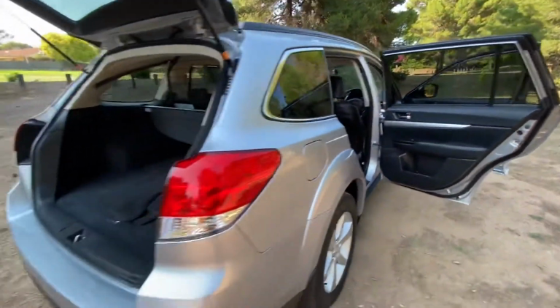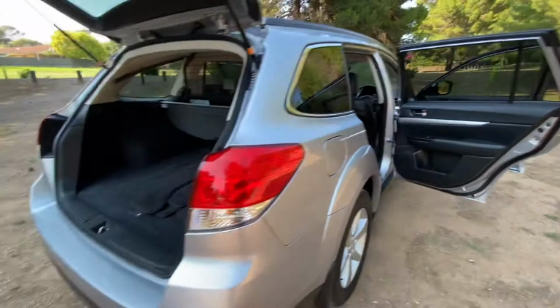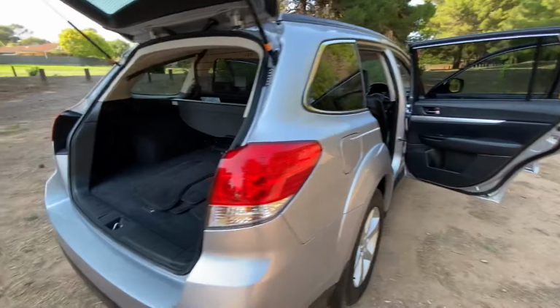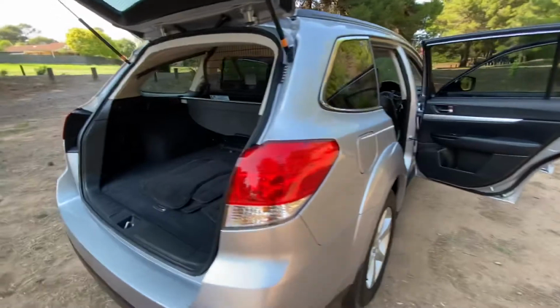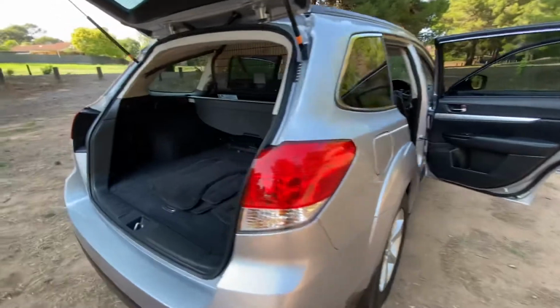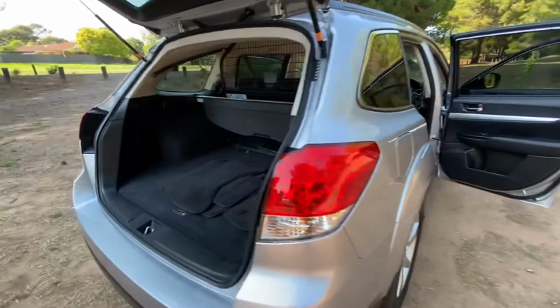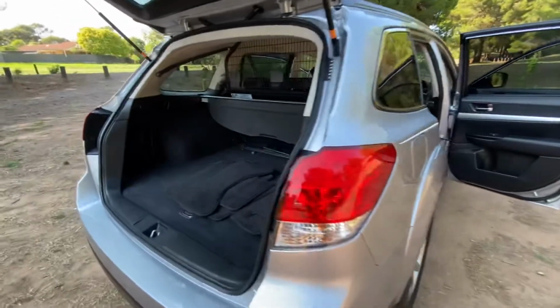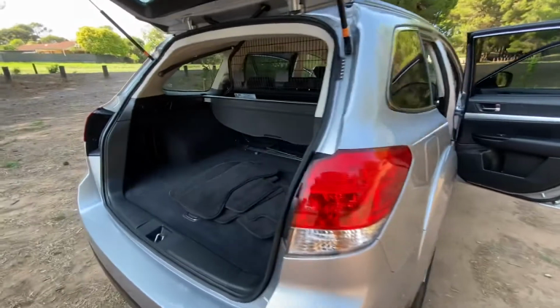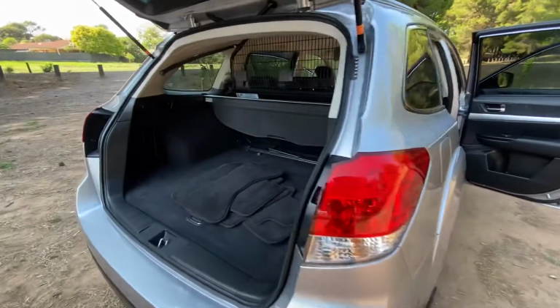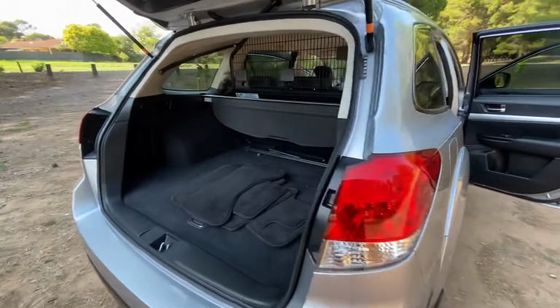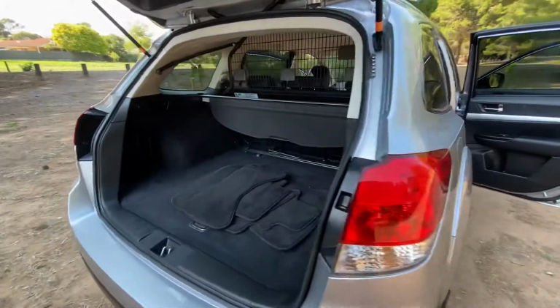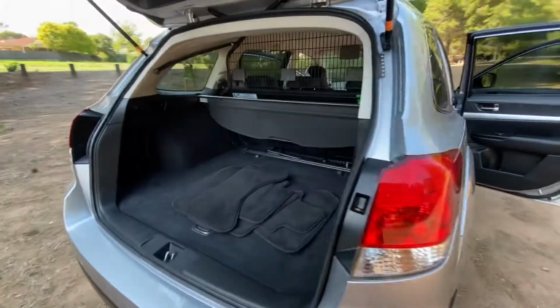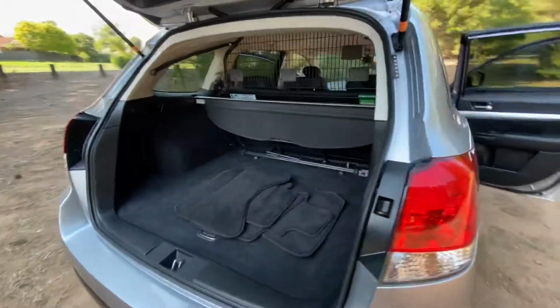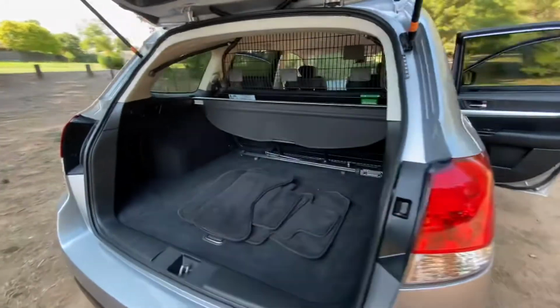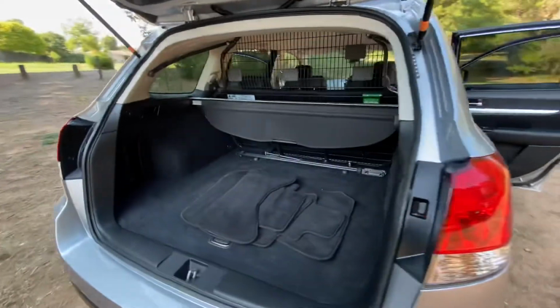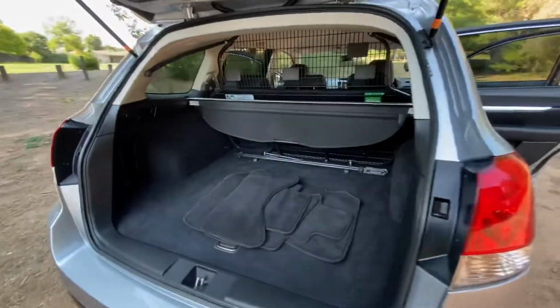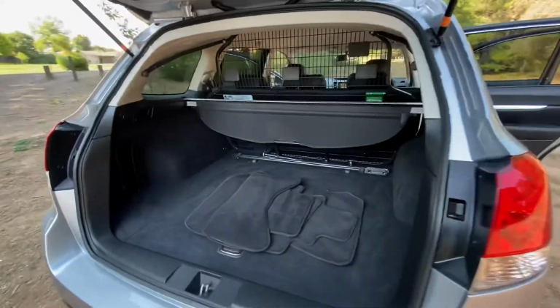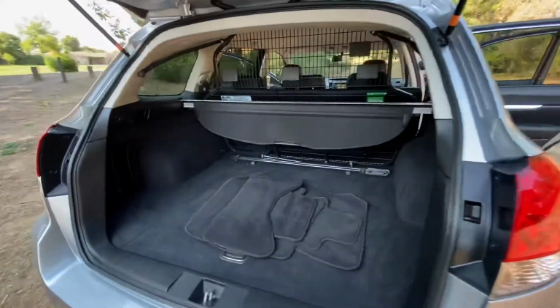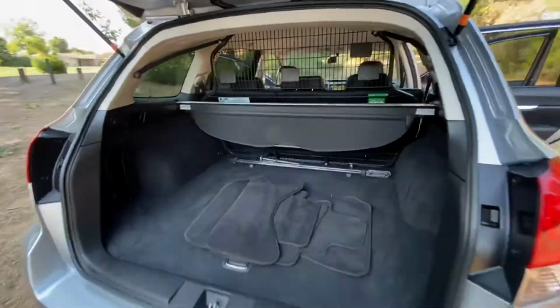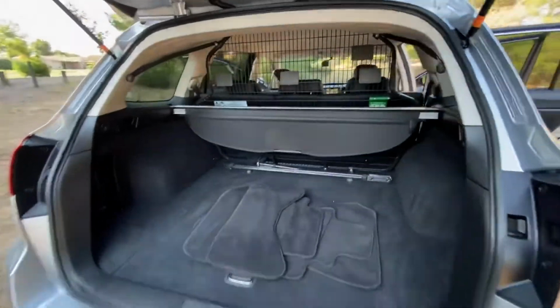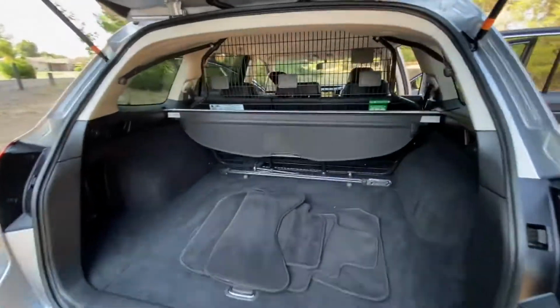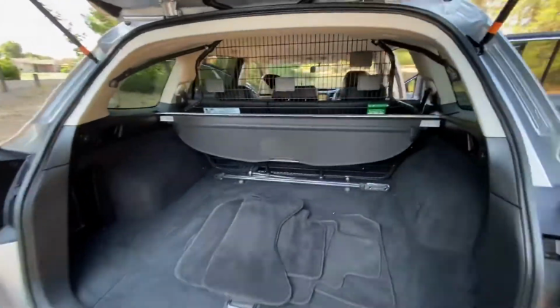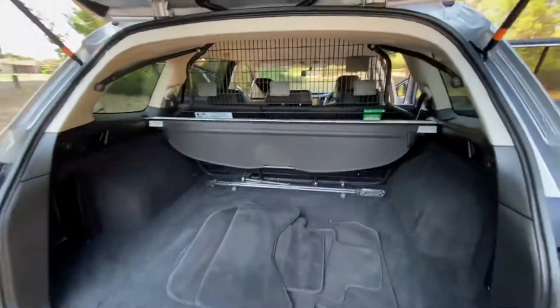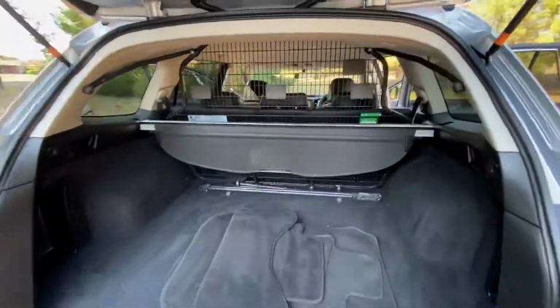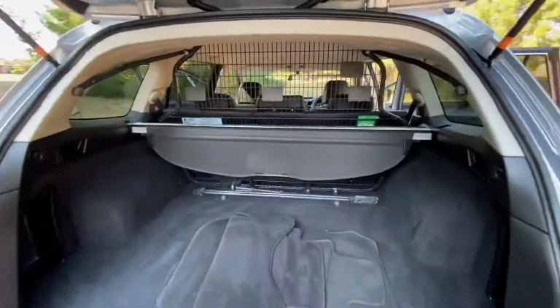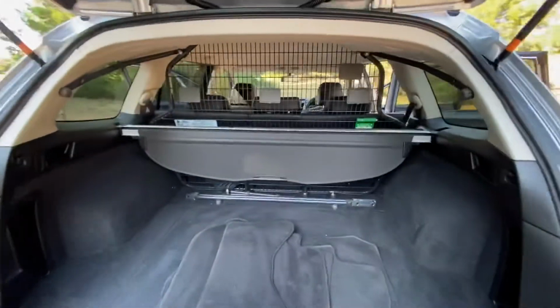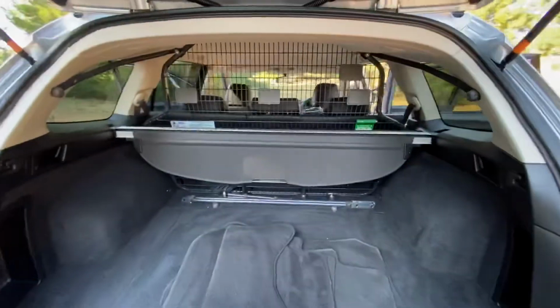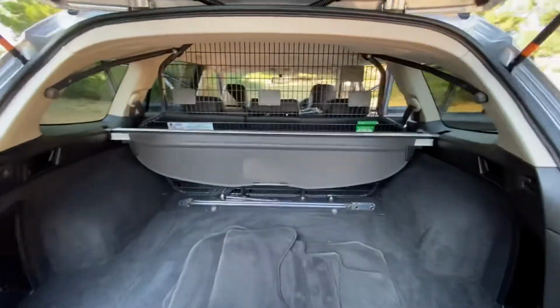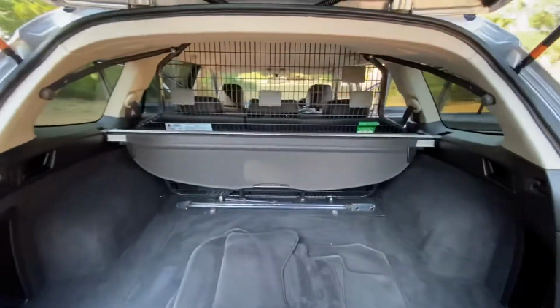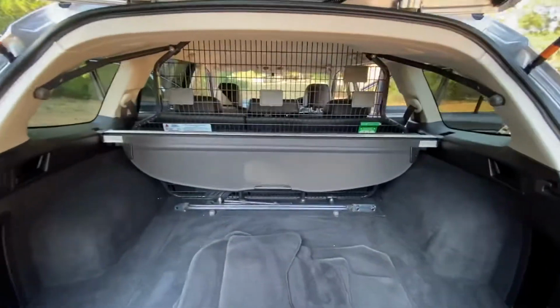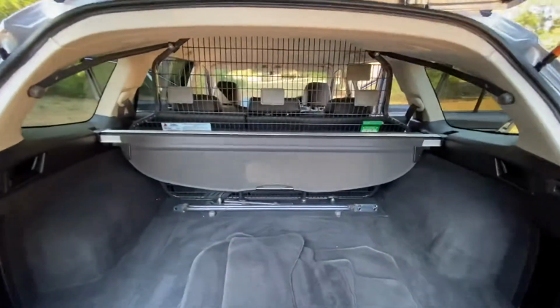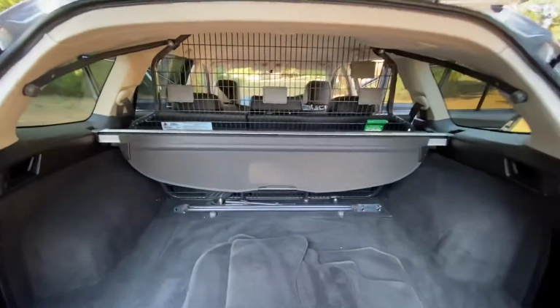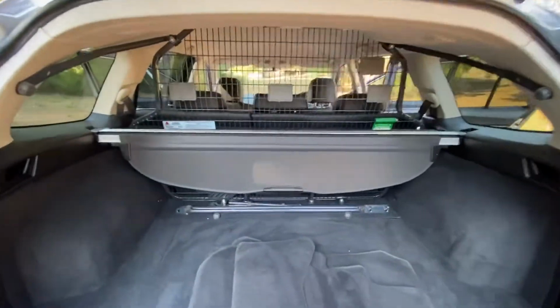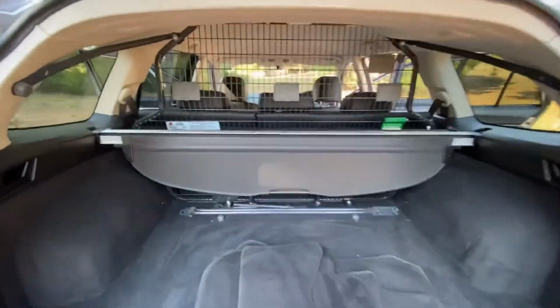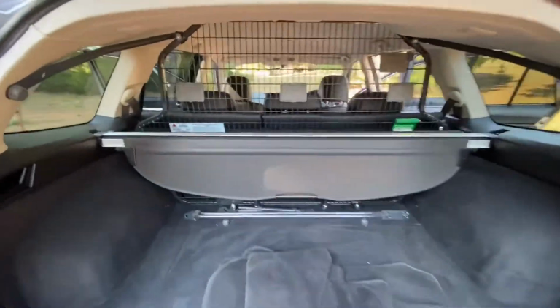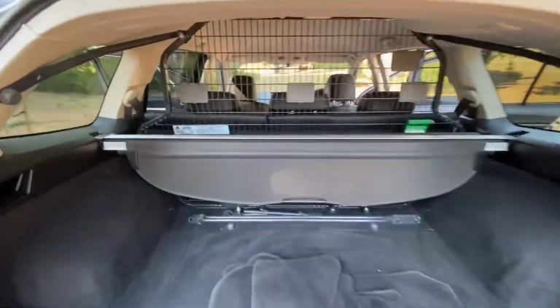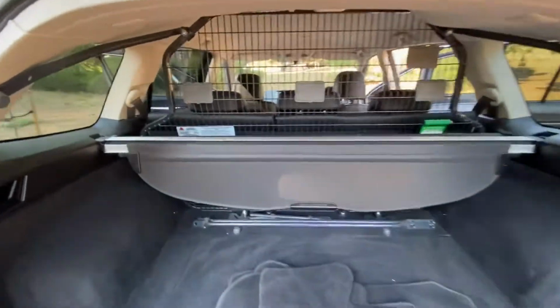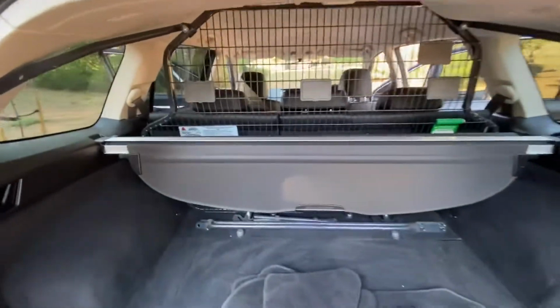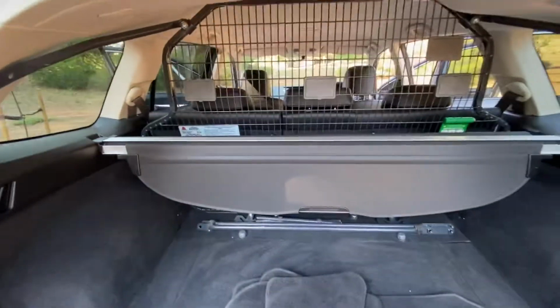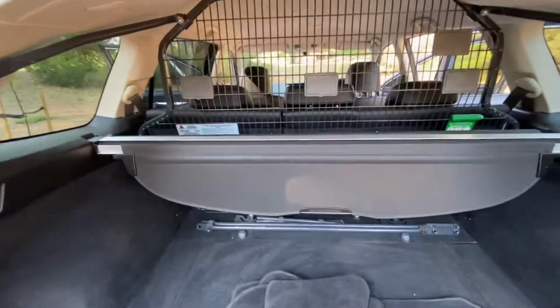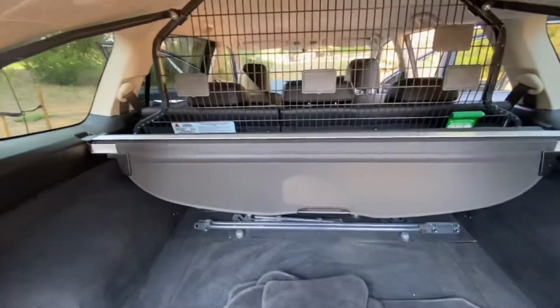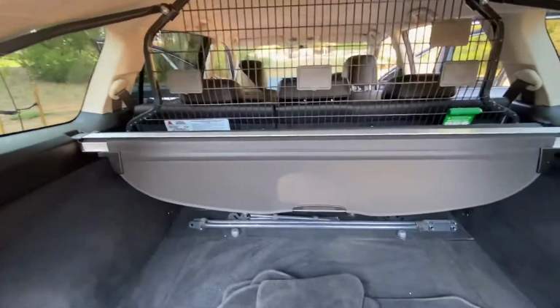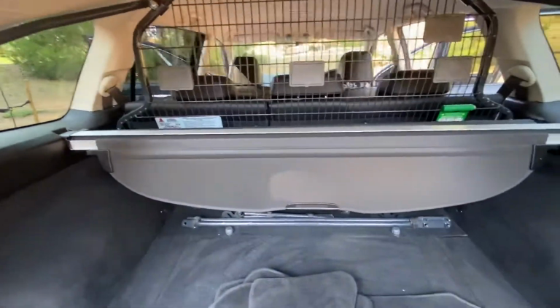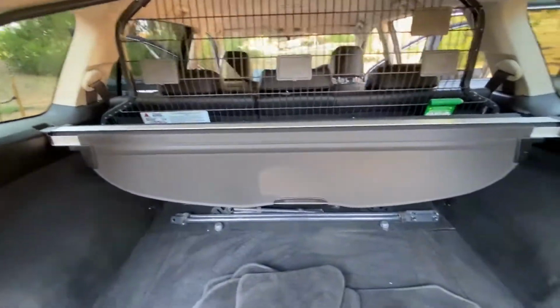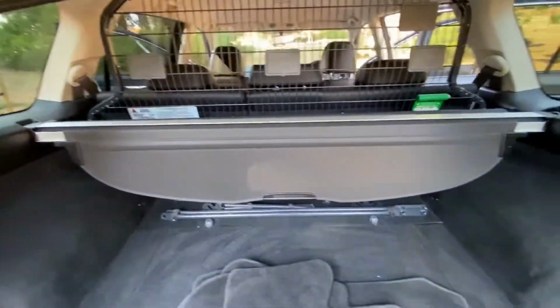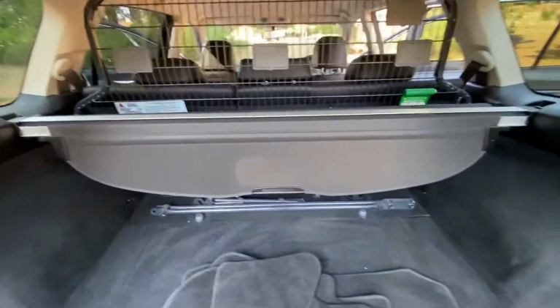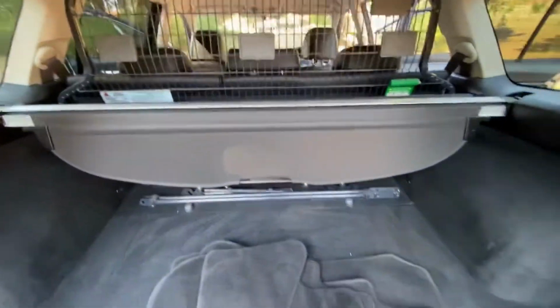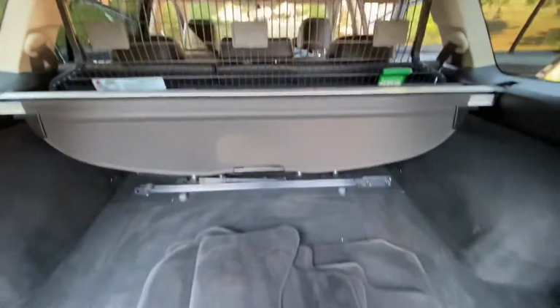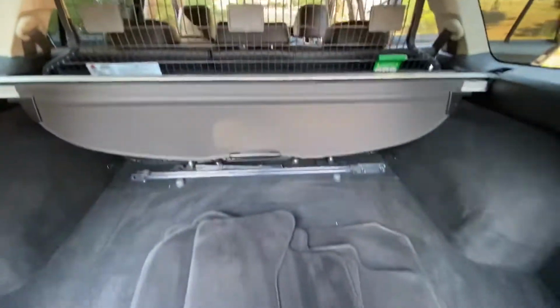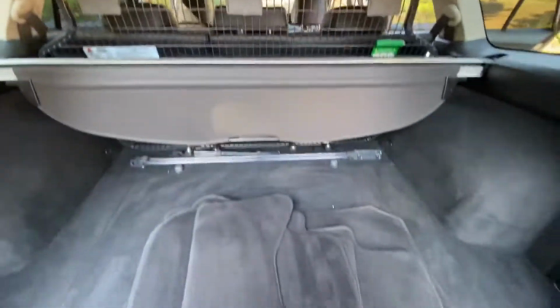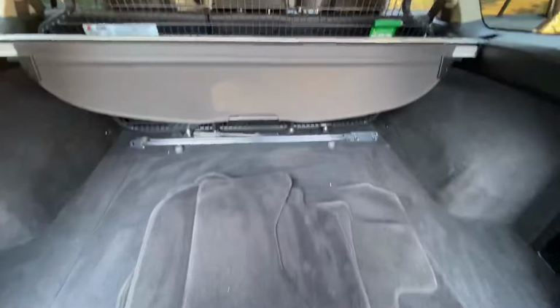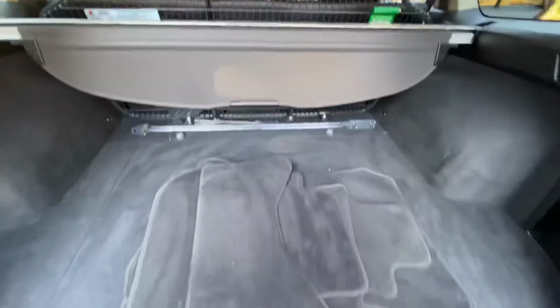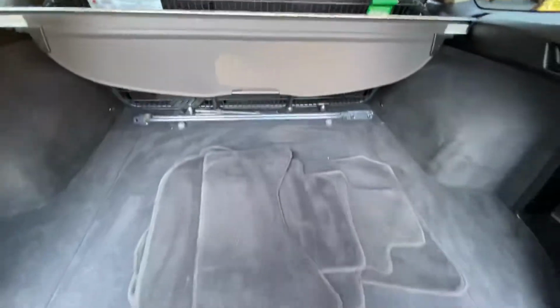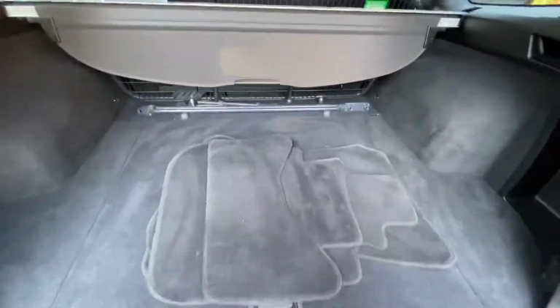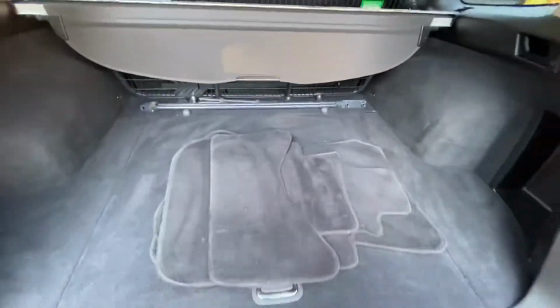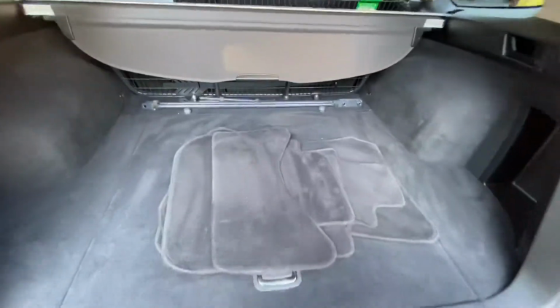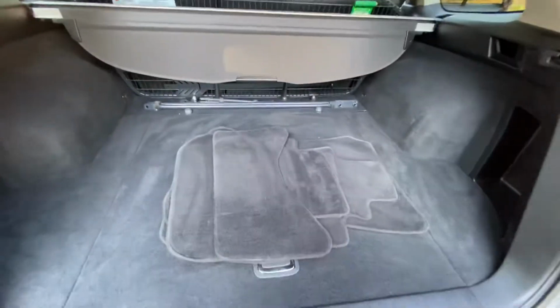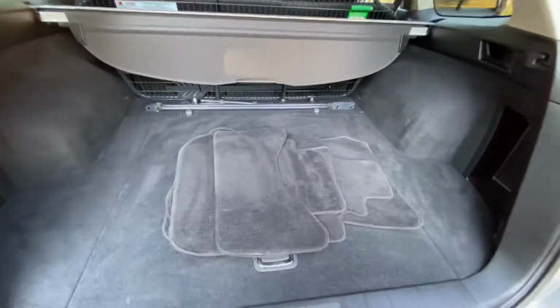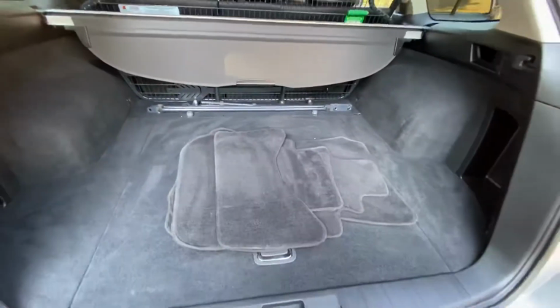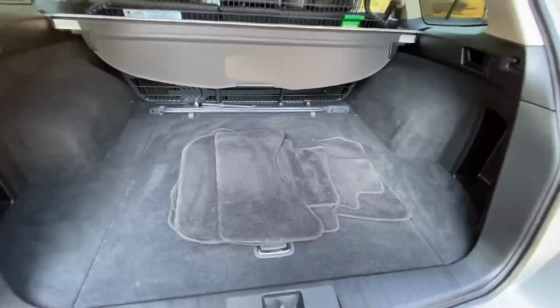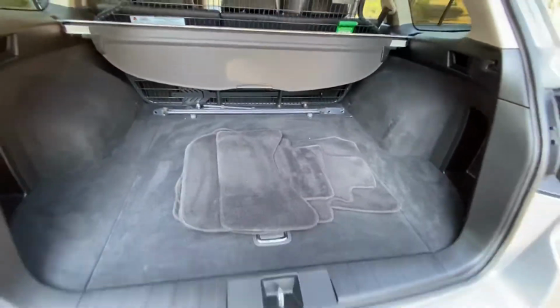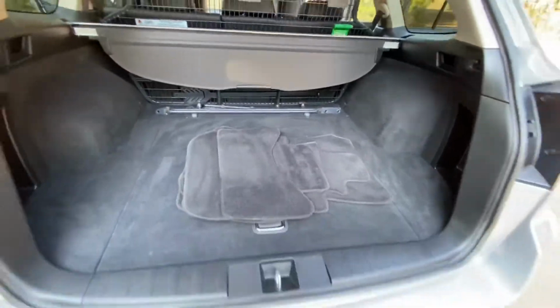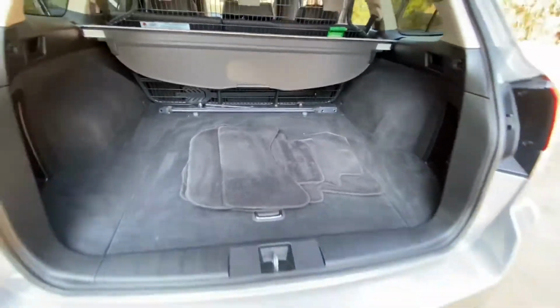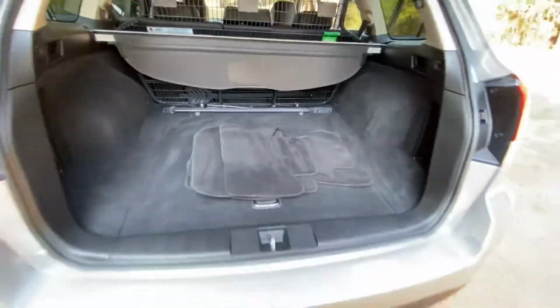Nice big boot as you'd expect, with a cargo barrier, removable cargo blind, and your floor mats there.